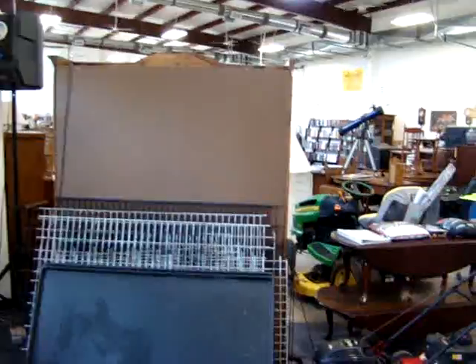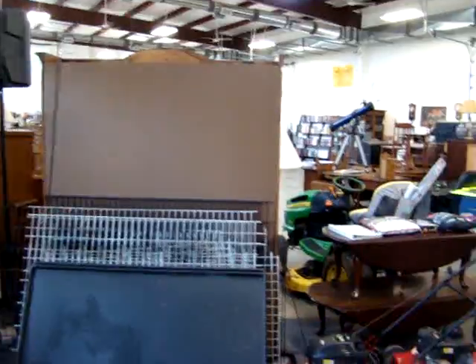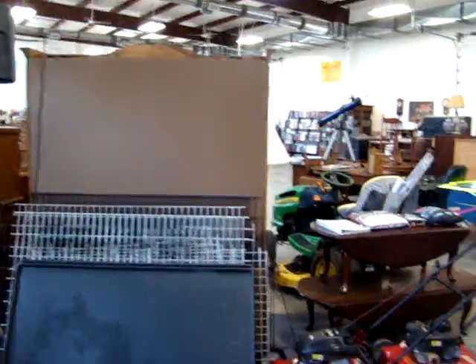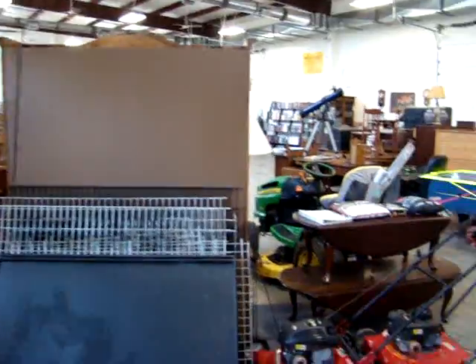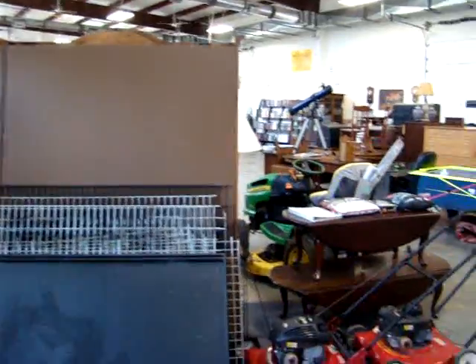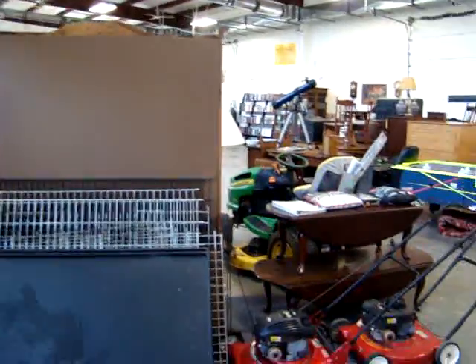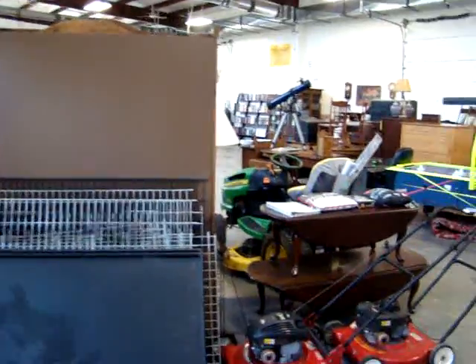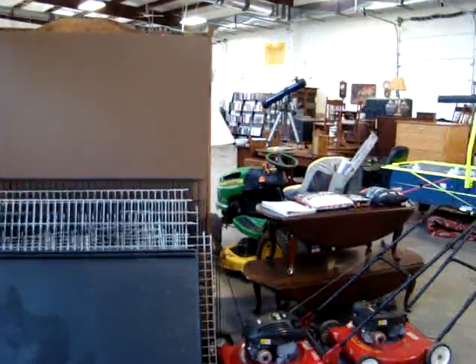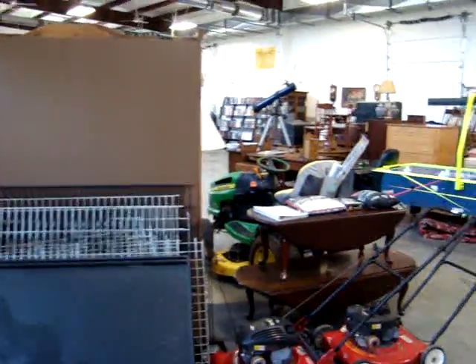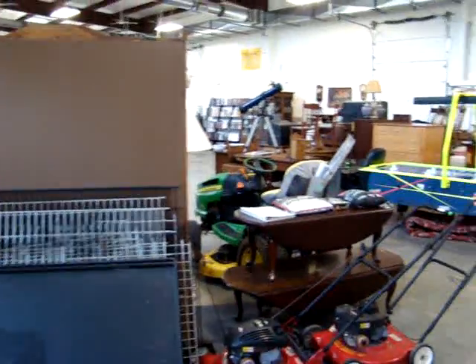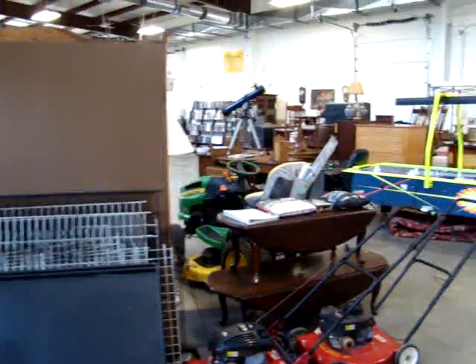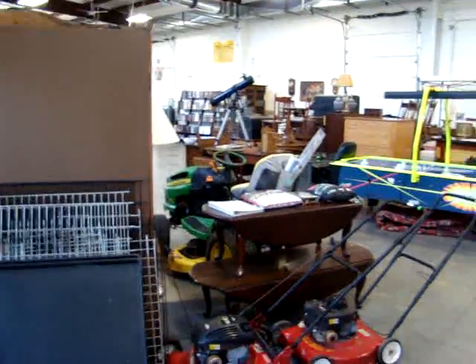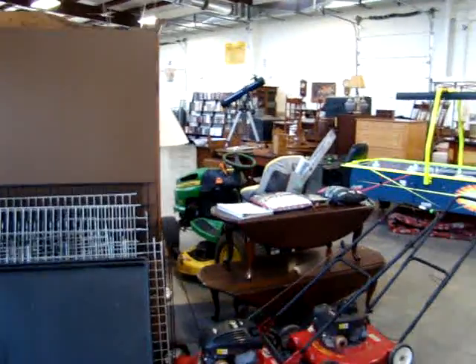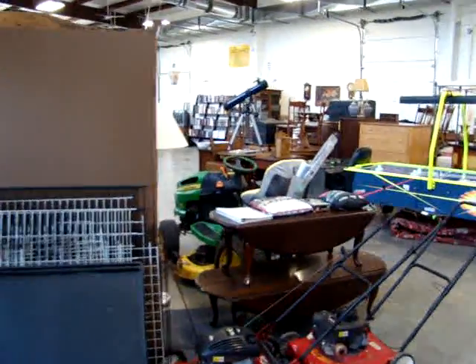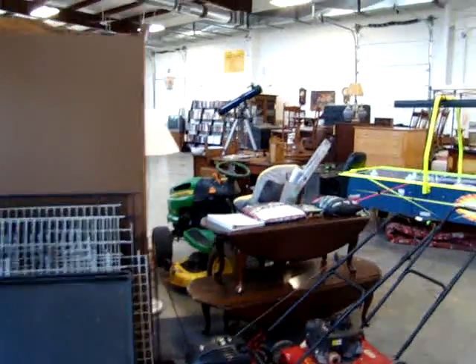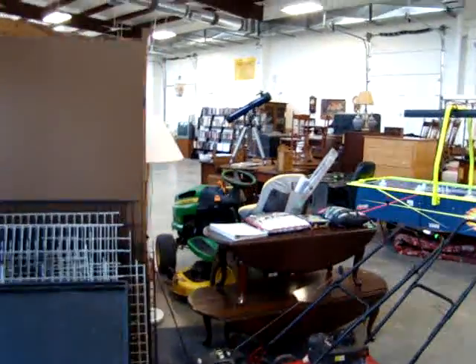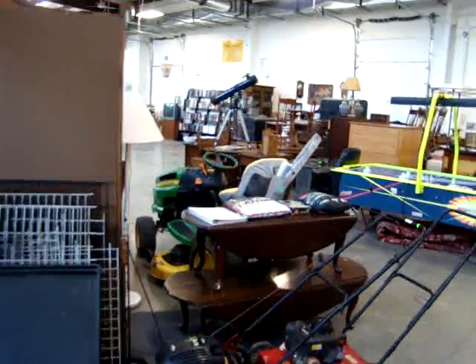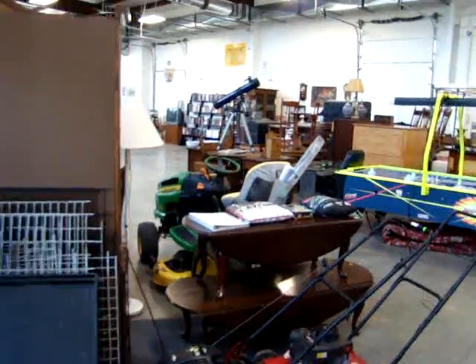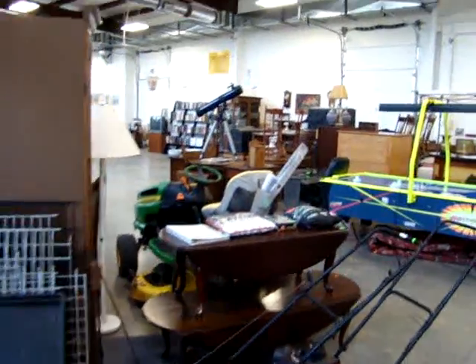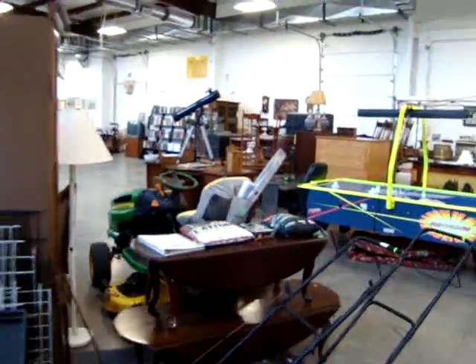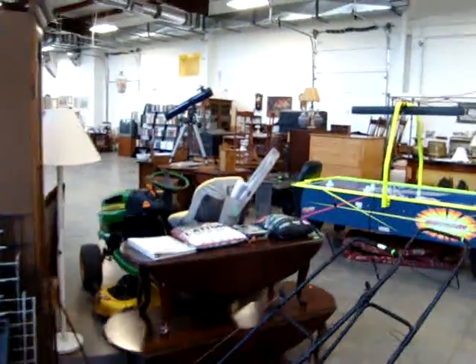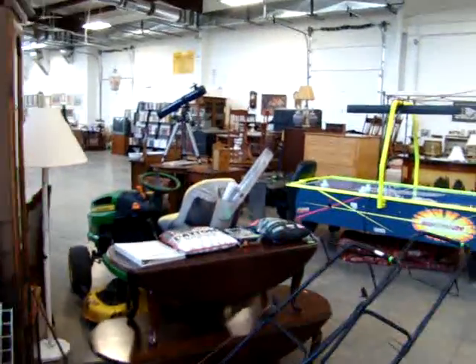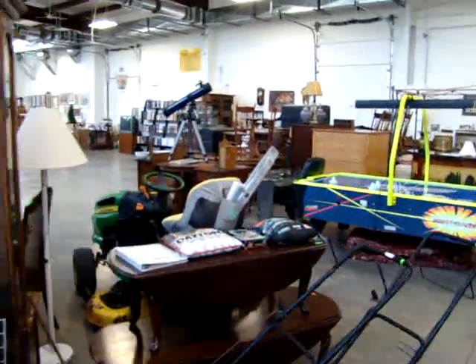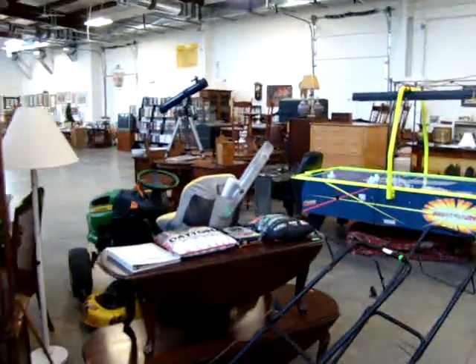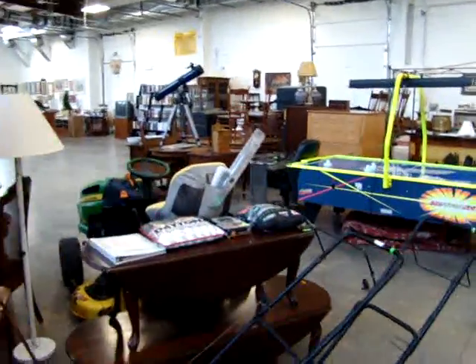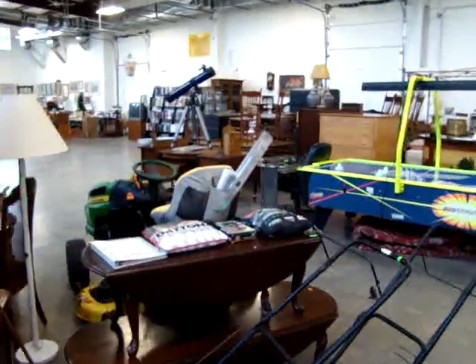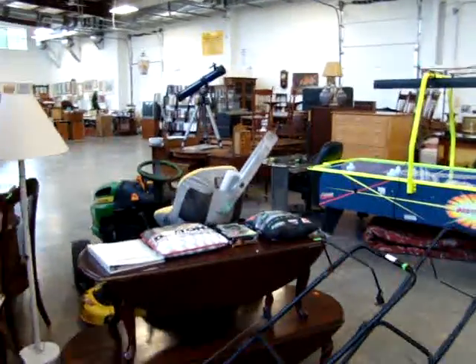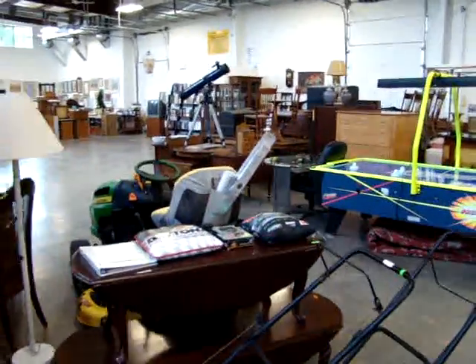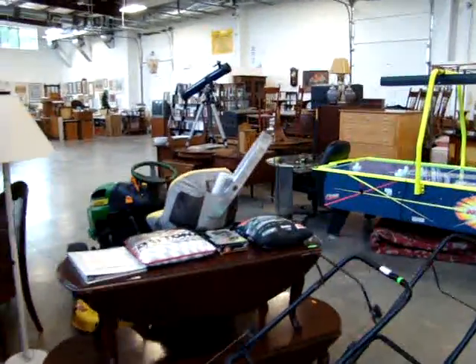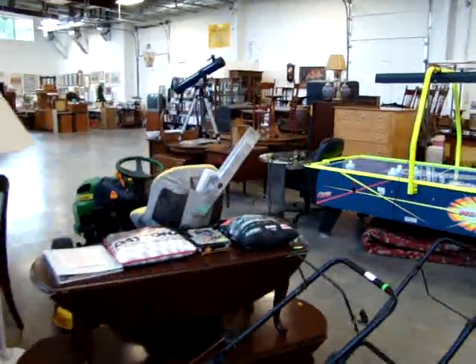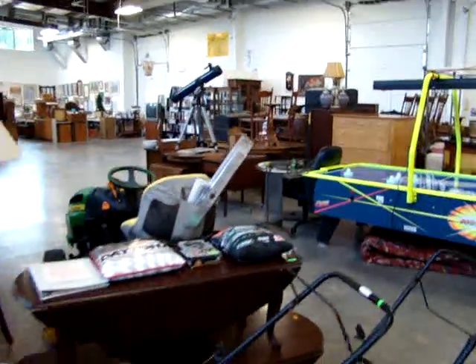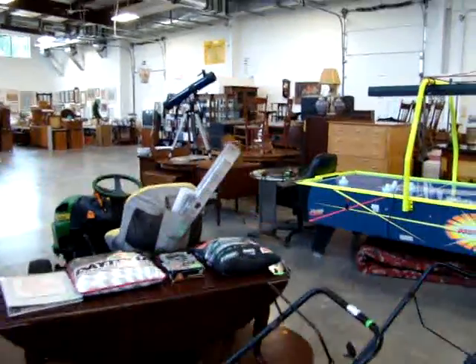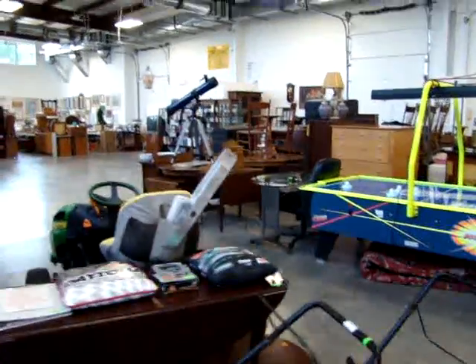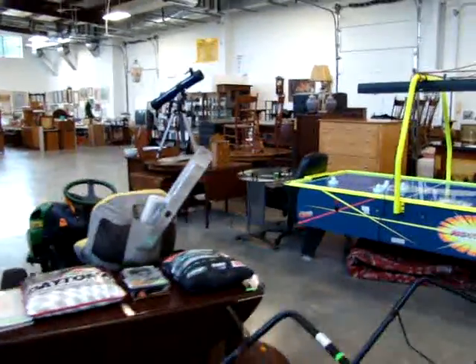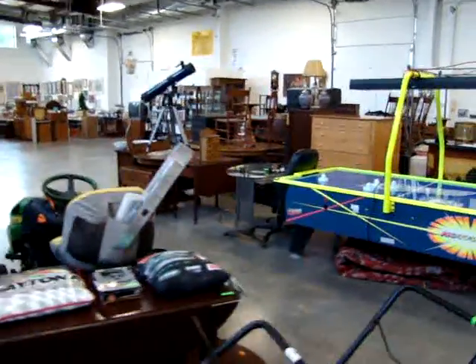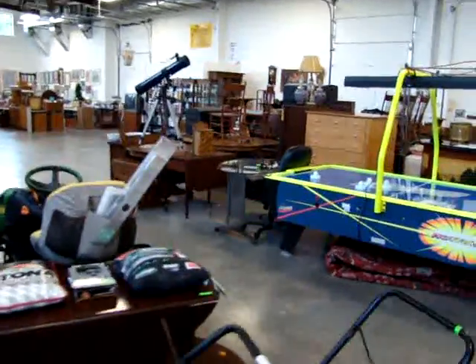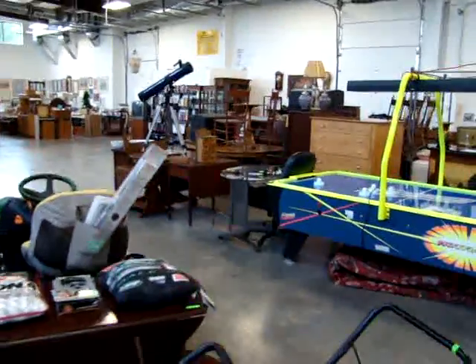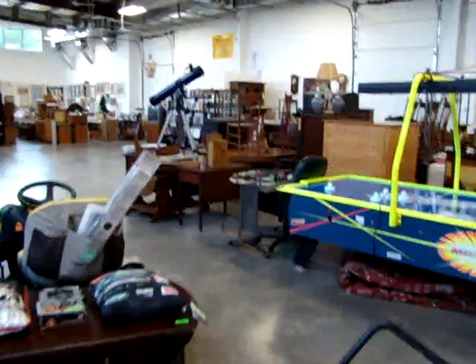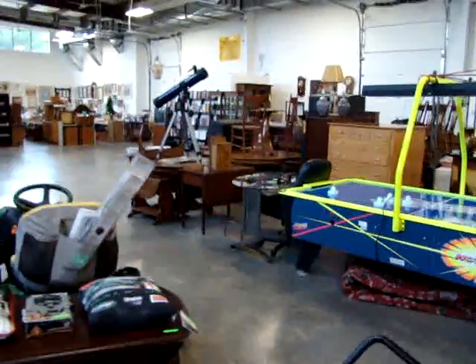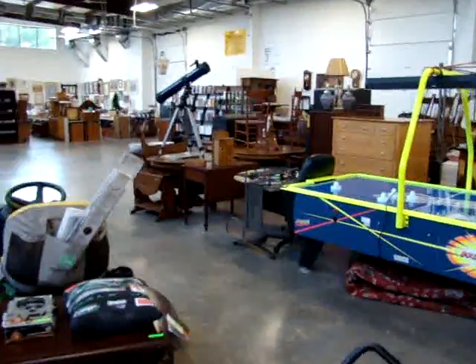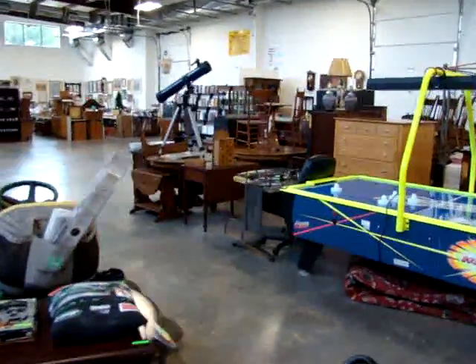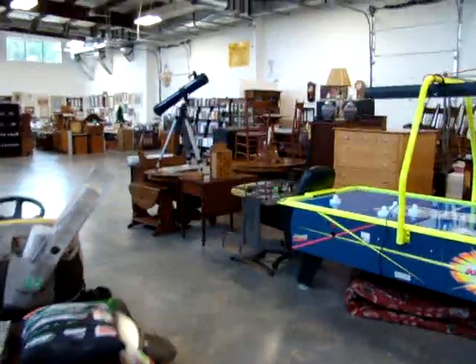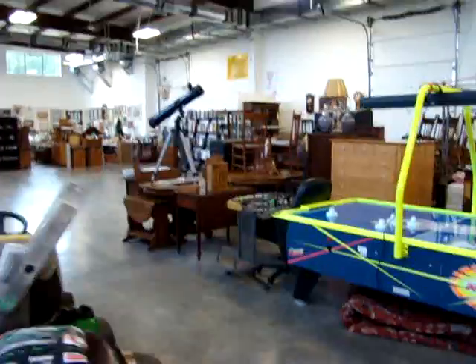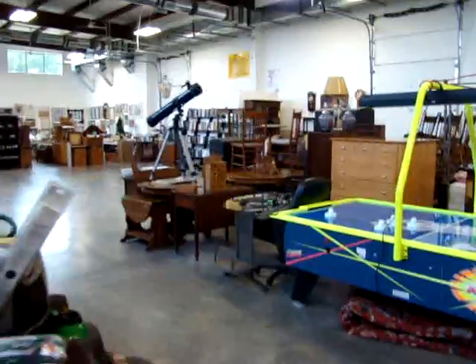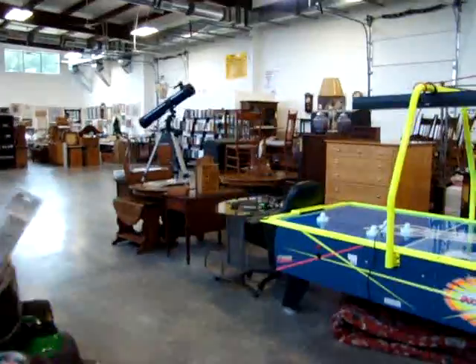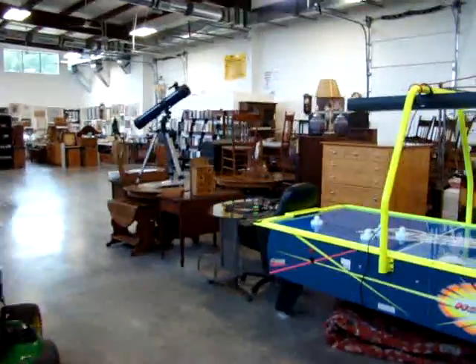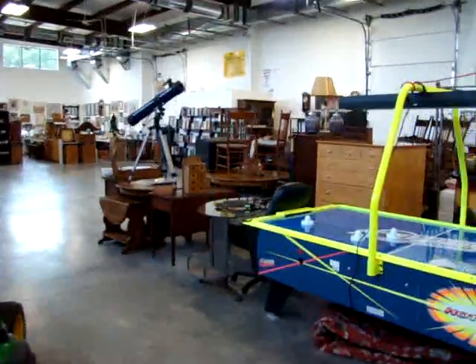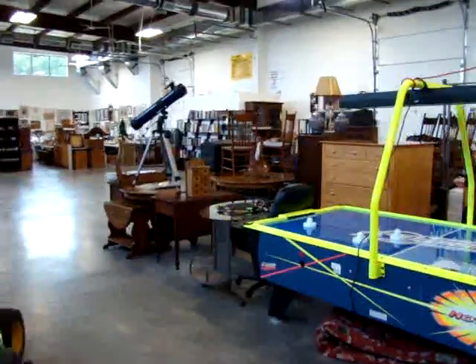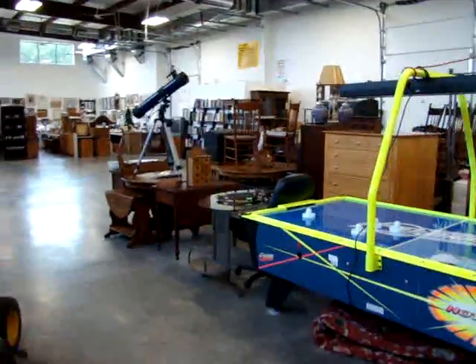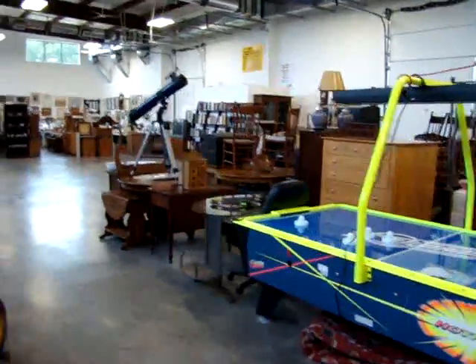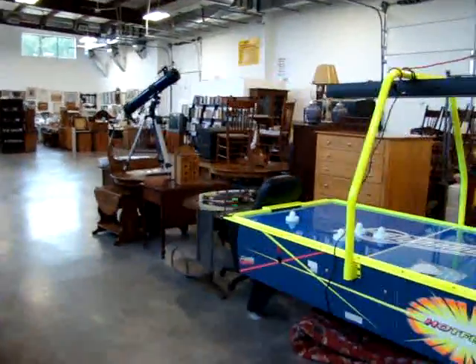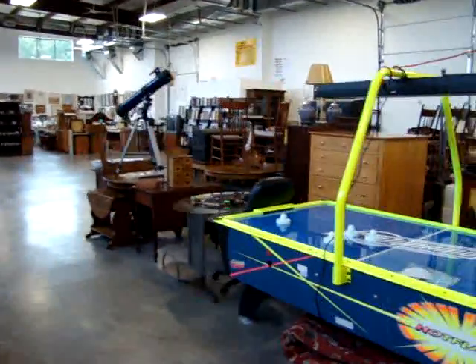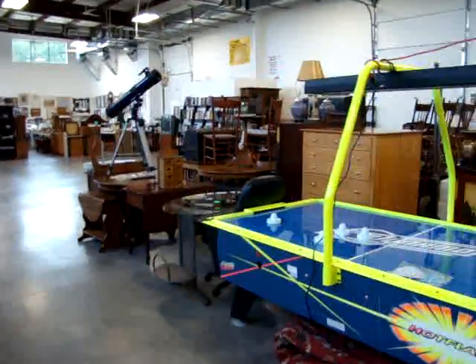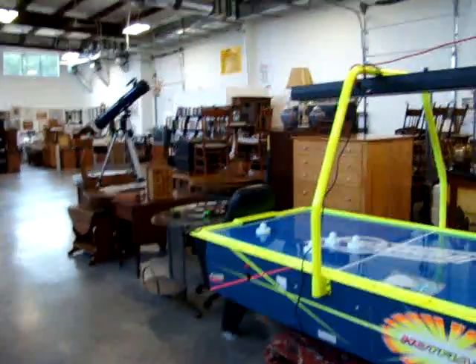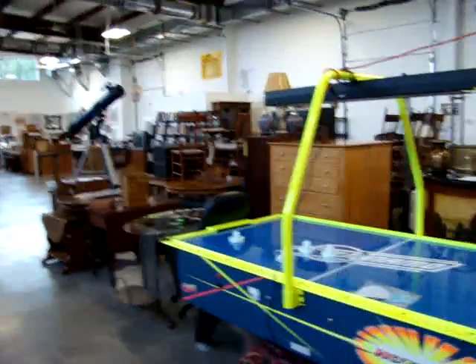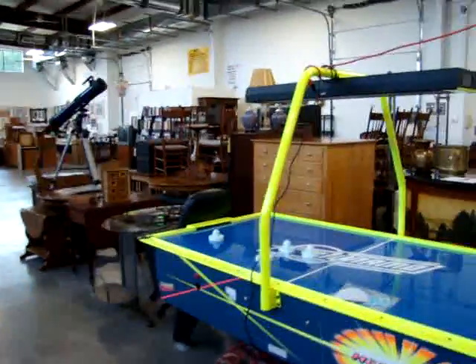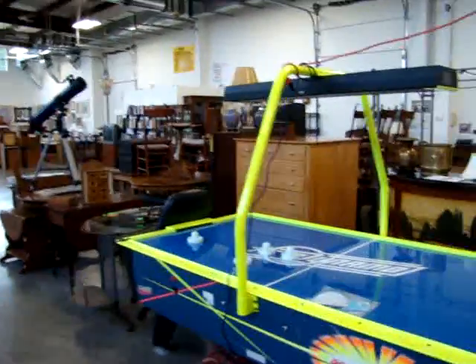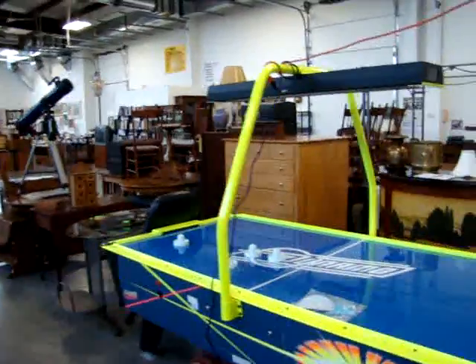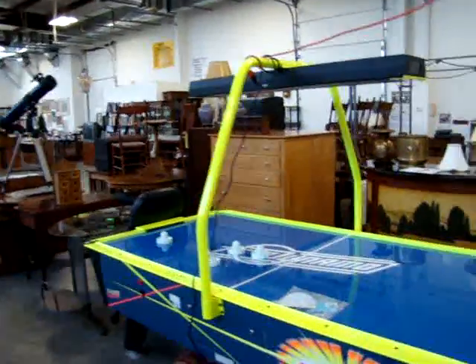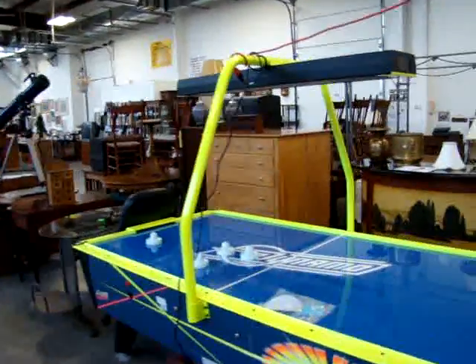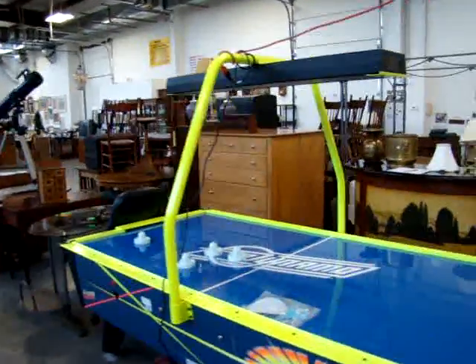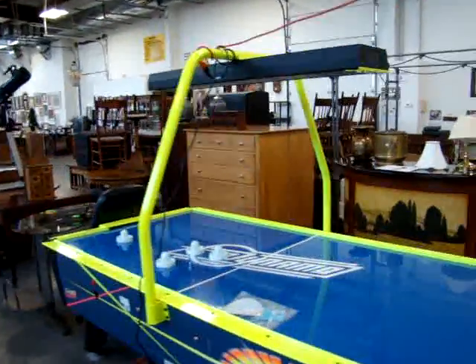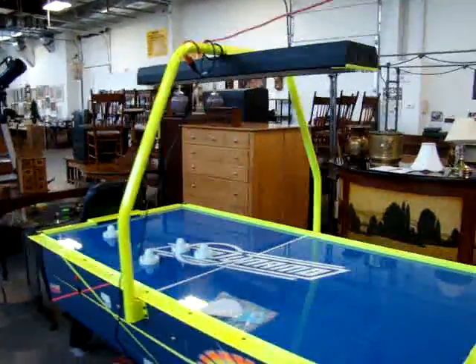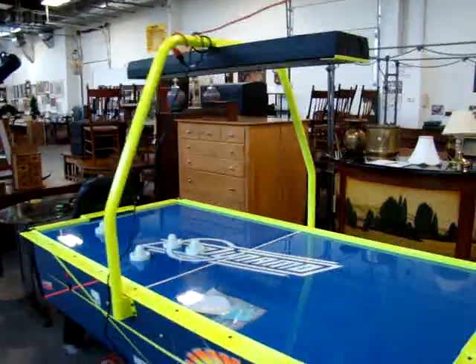Hello and welcome to Dixon's Auction Gallery. The preview you're about to see is for a Wednesday night, June 23, 2010 weekly estate and consignment auction.